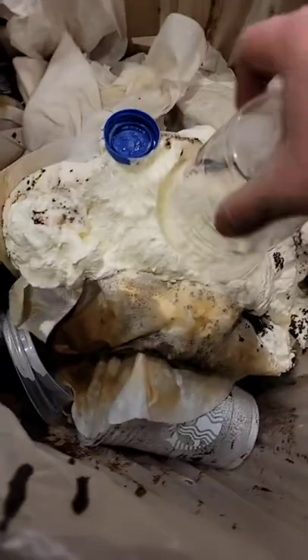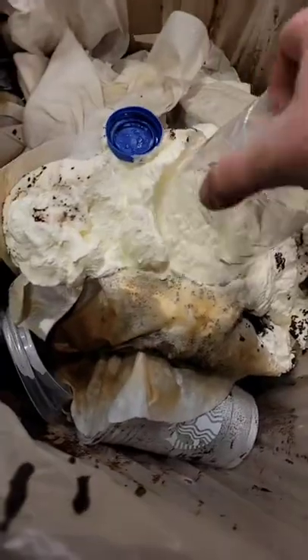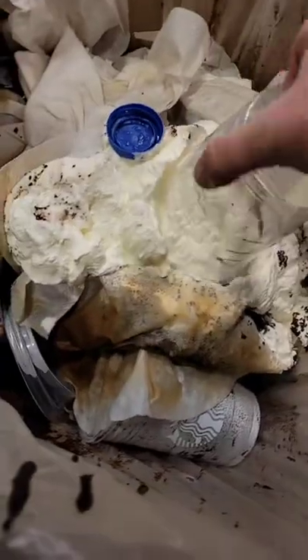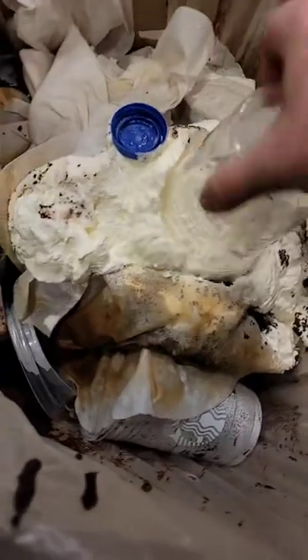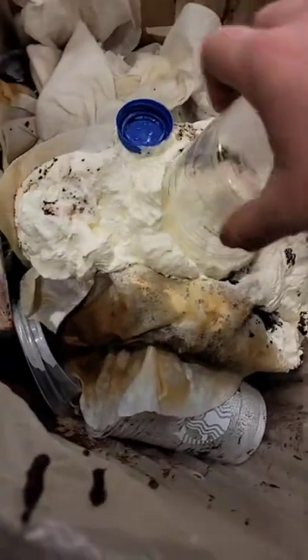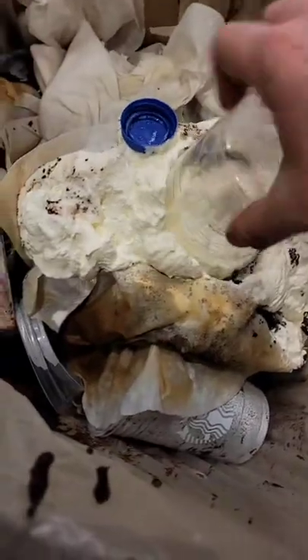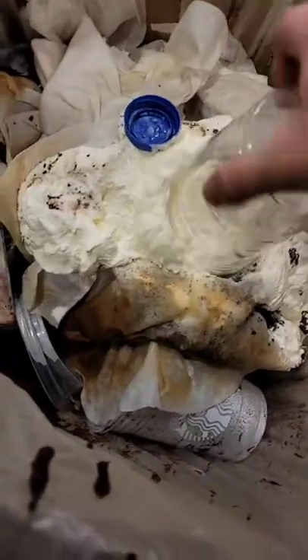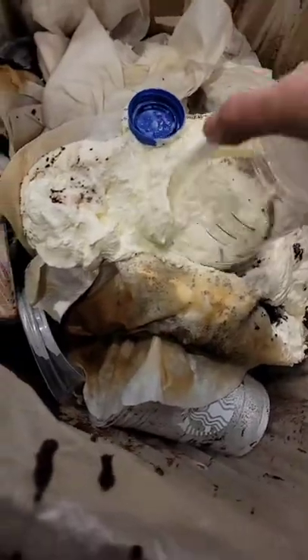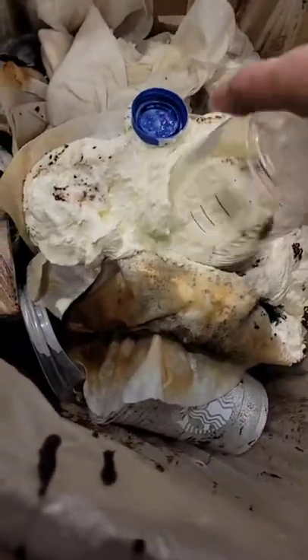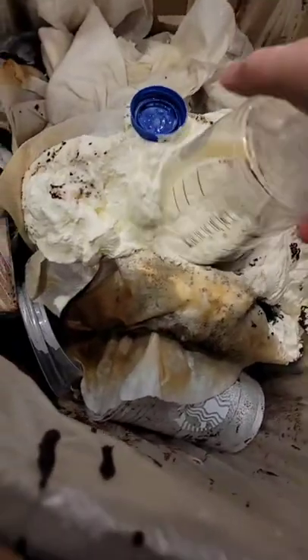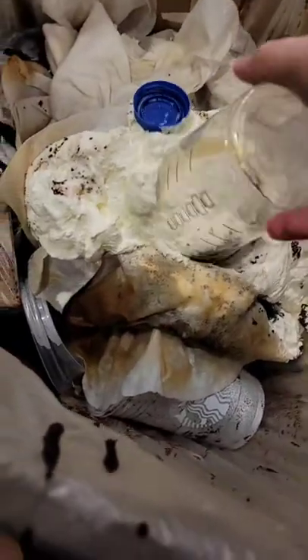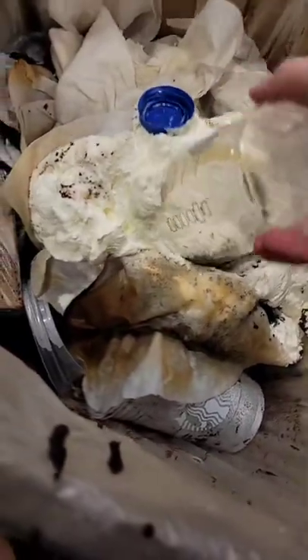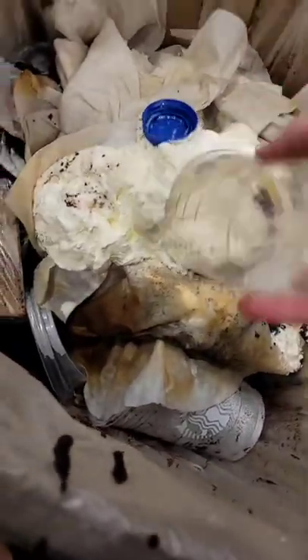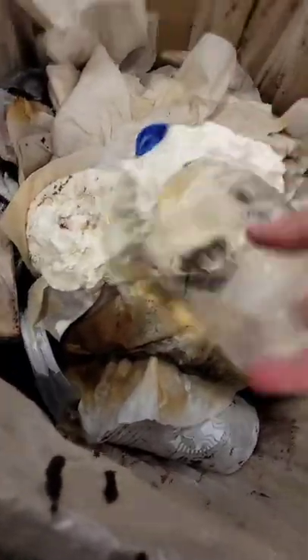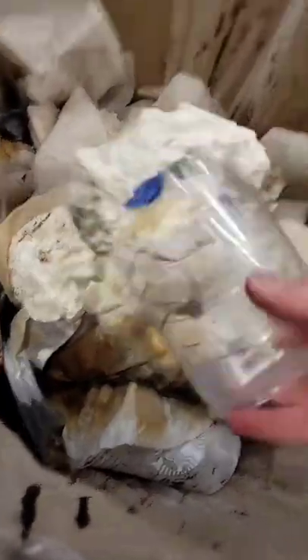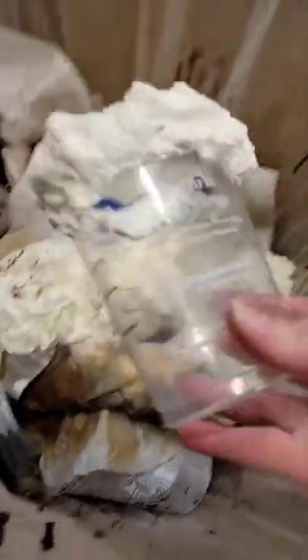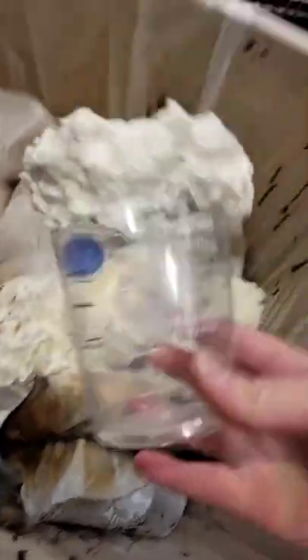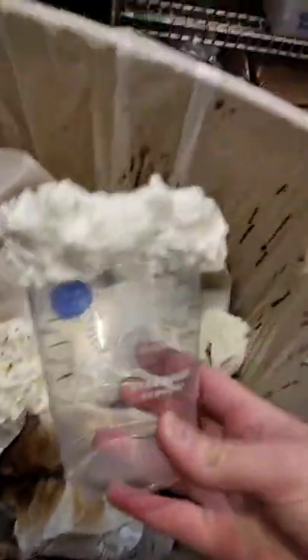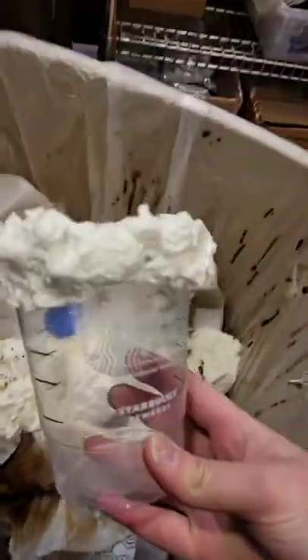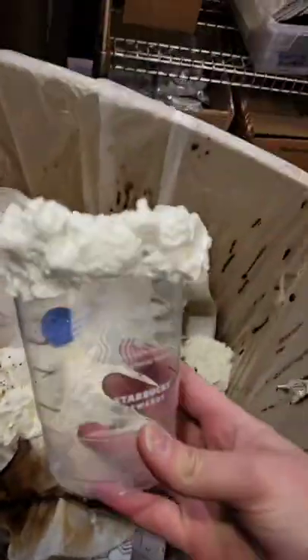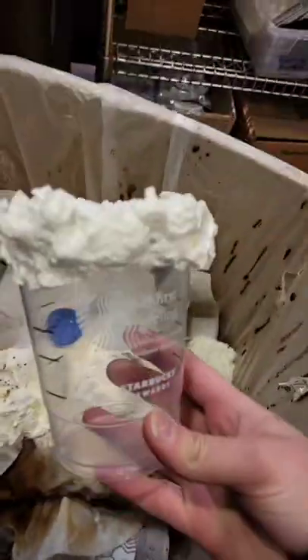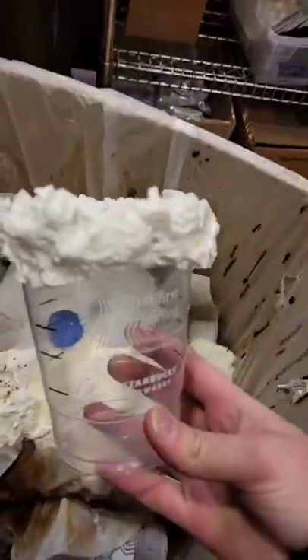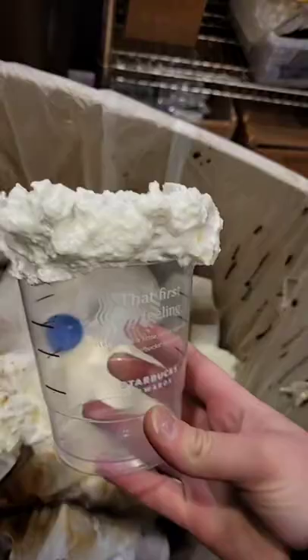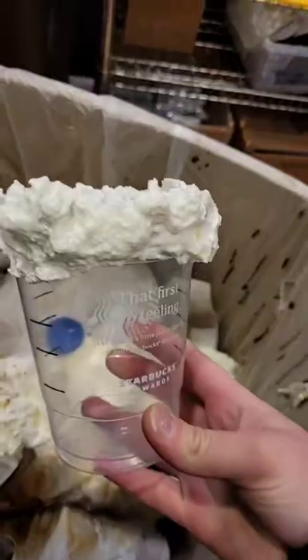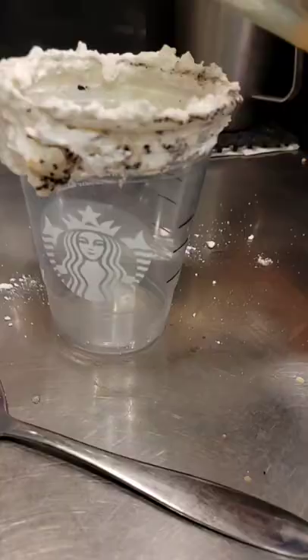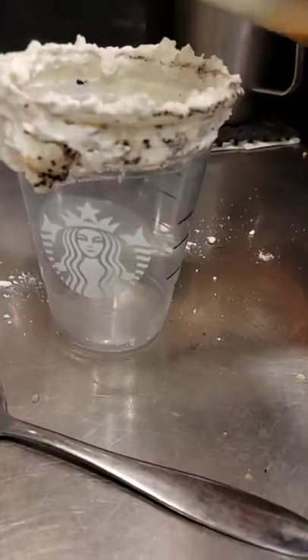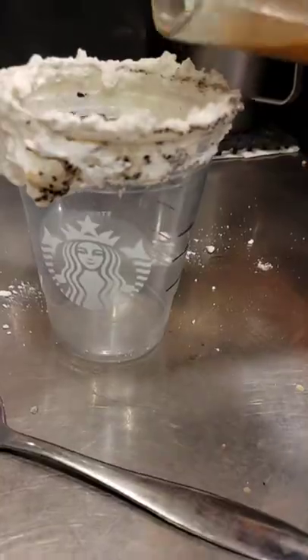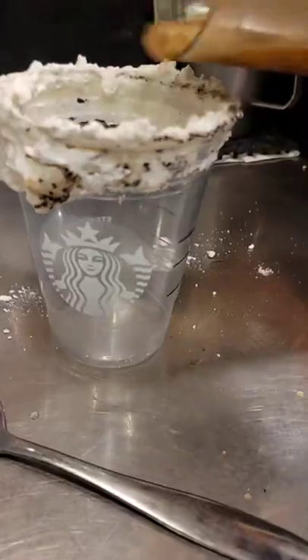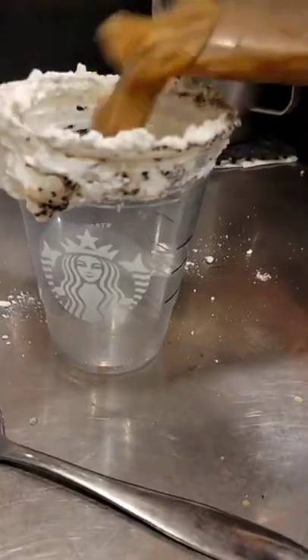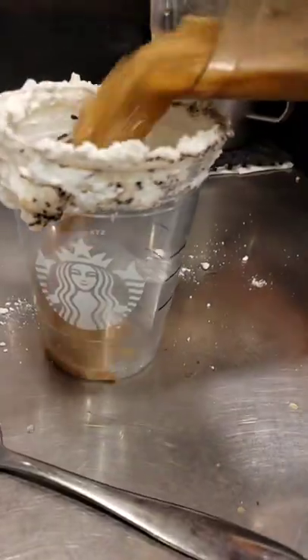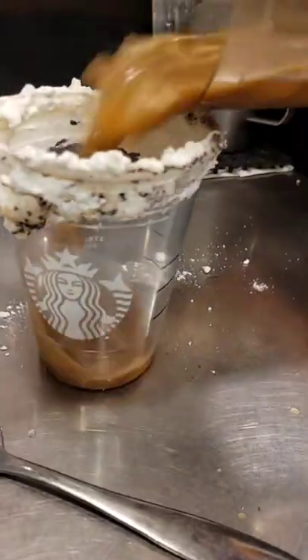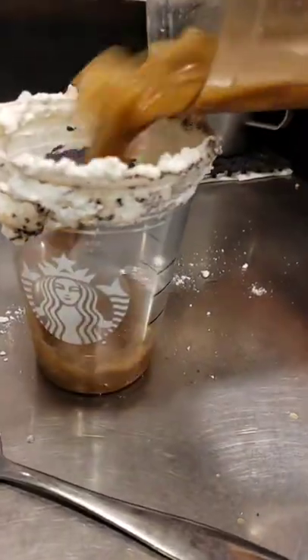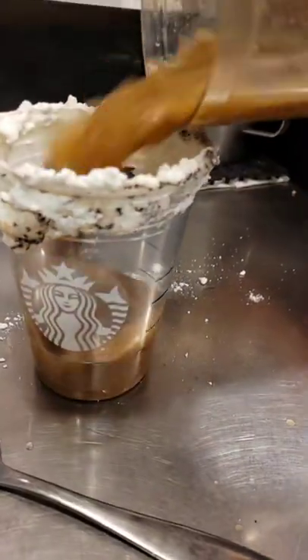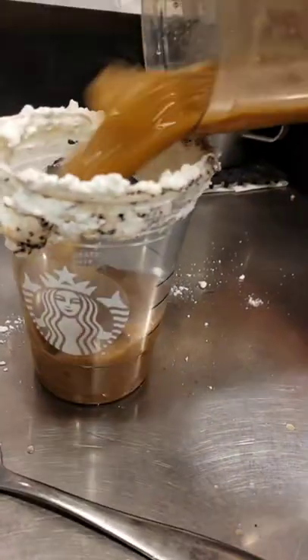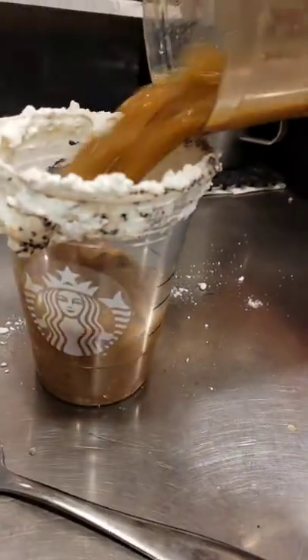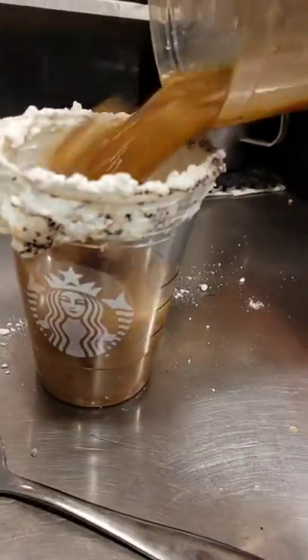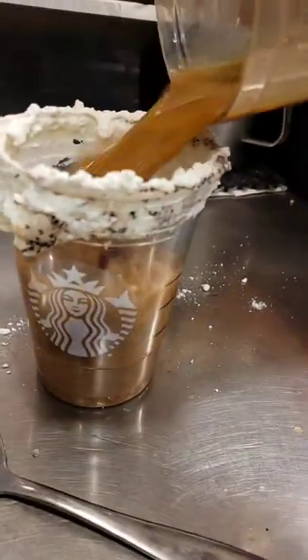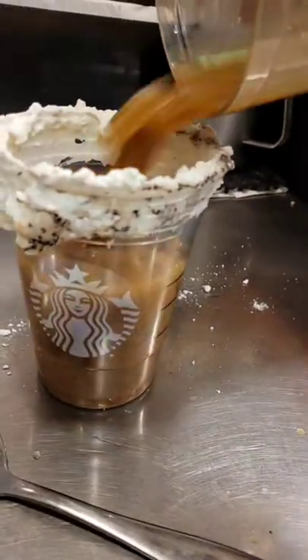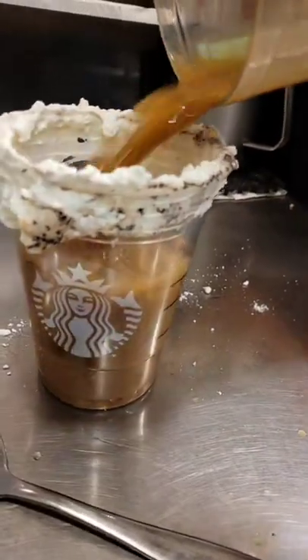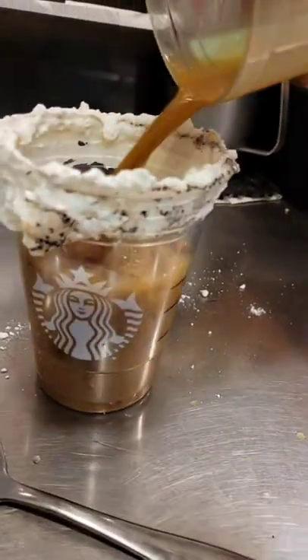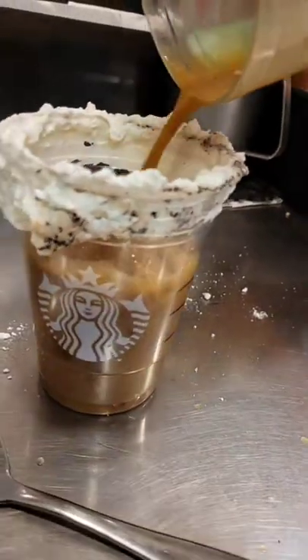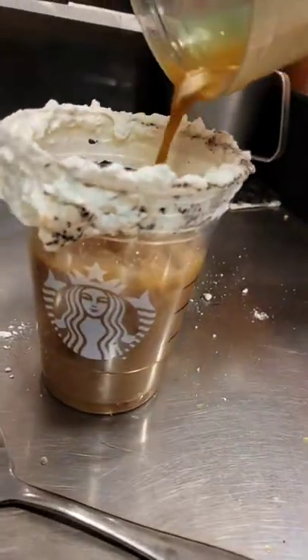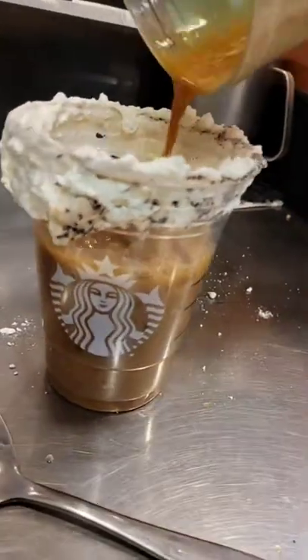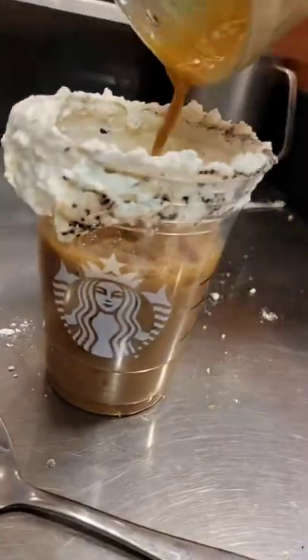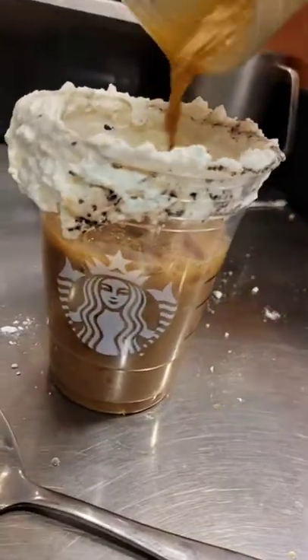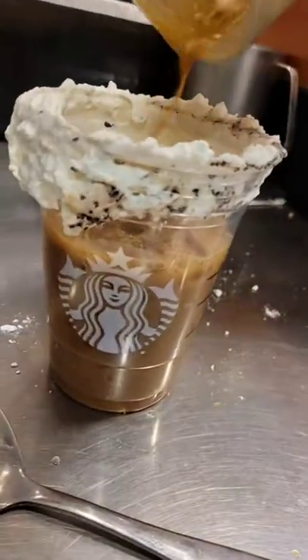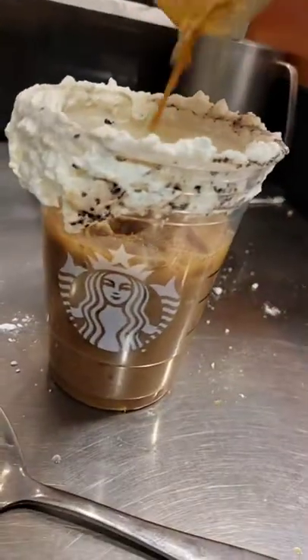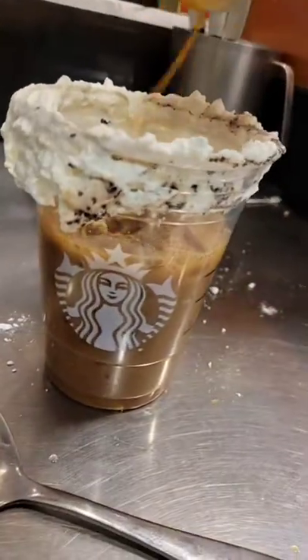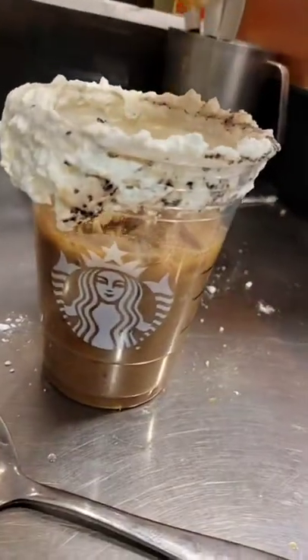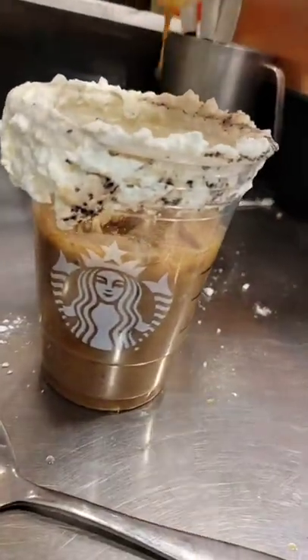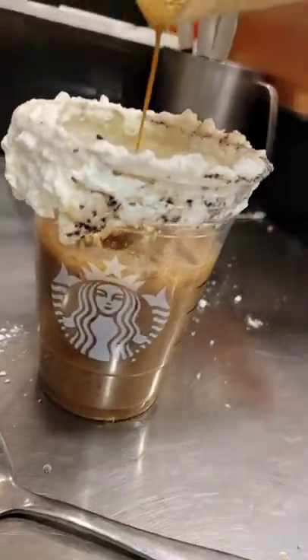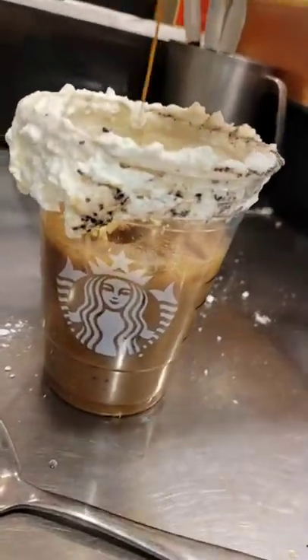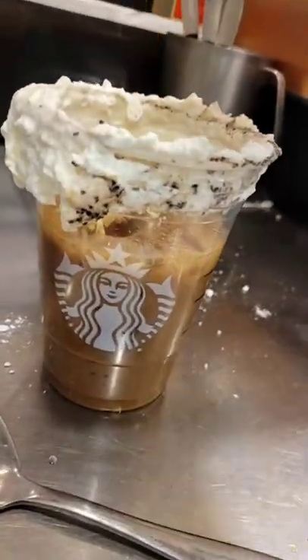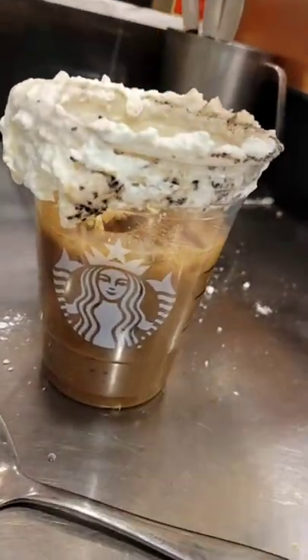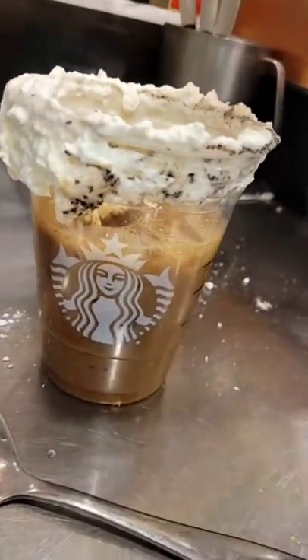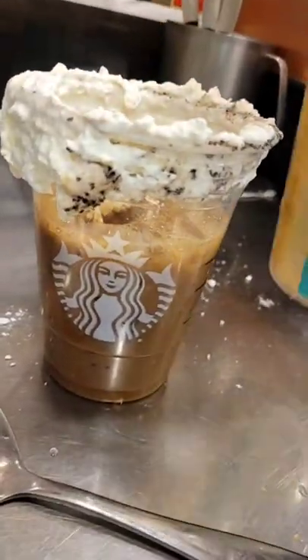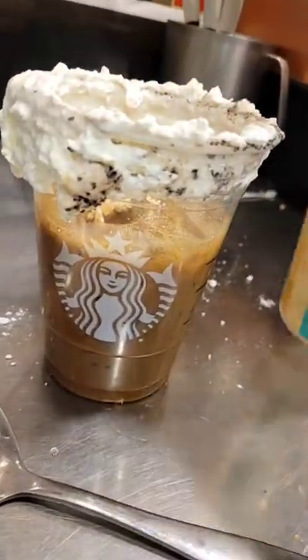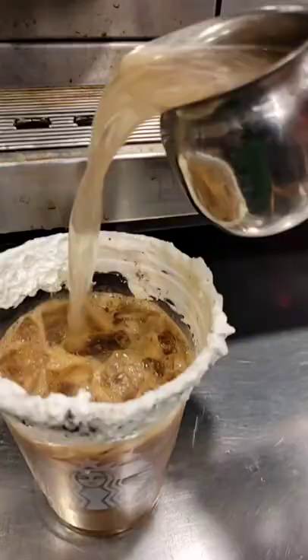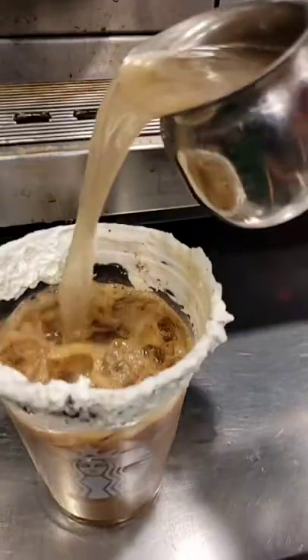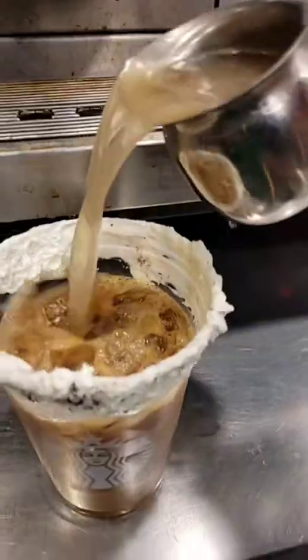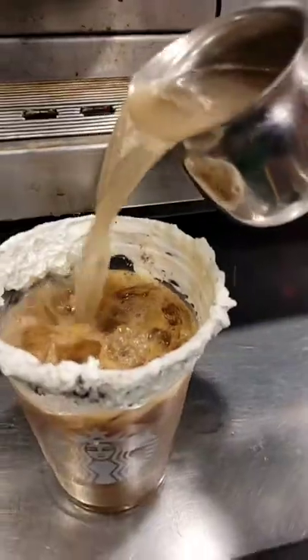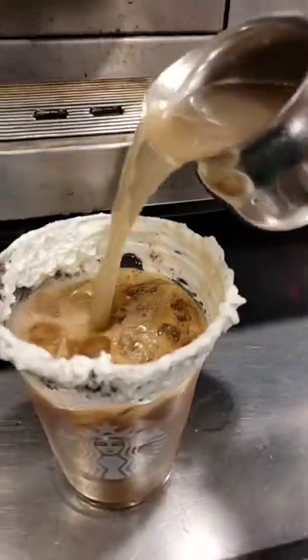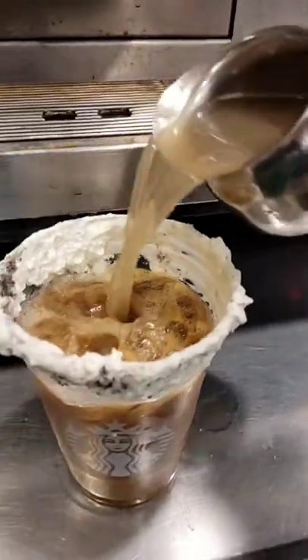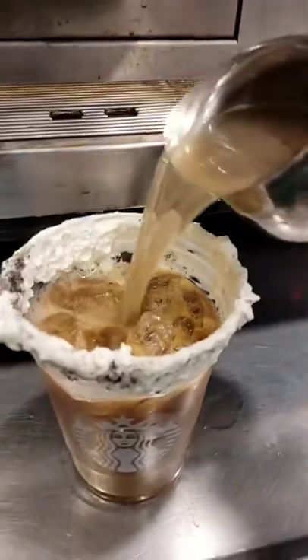Then I dipped my rim. I chose whipped cream, but you can choose anything. I added it to my cup and then I top with rinse water. Enjoy!